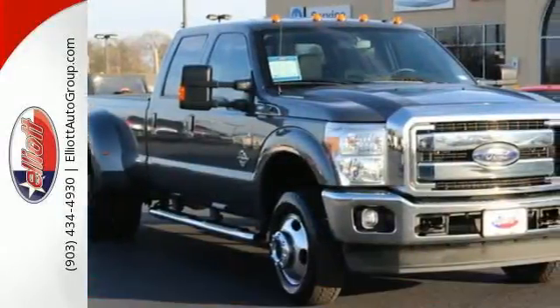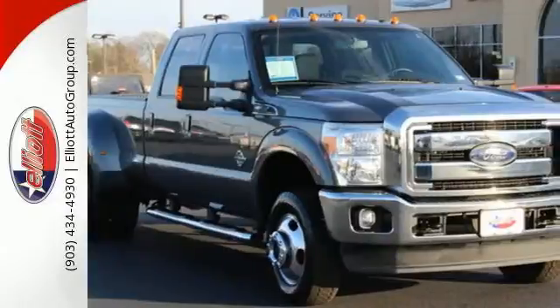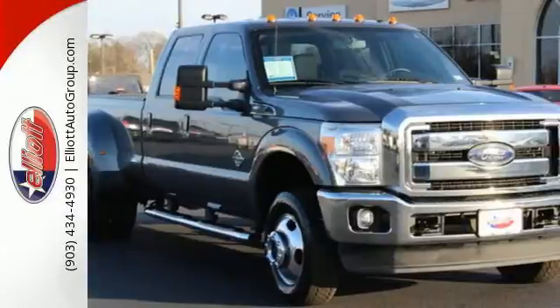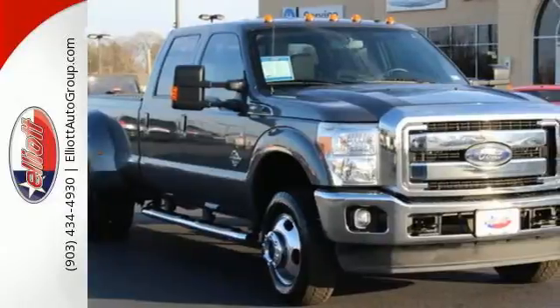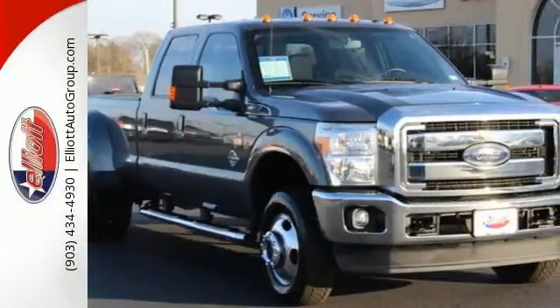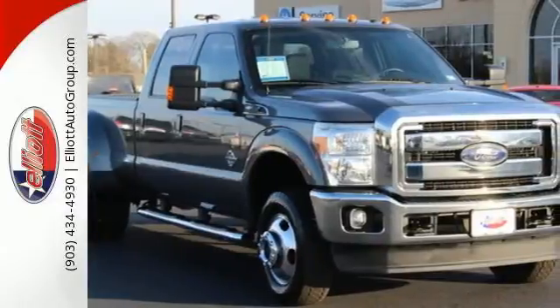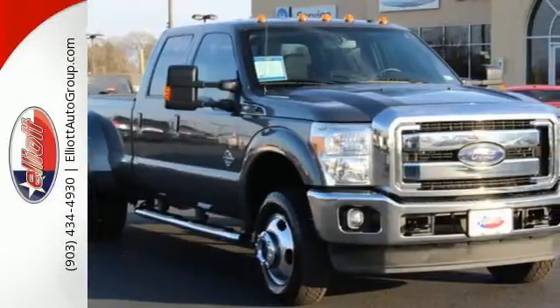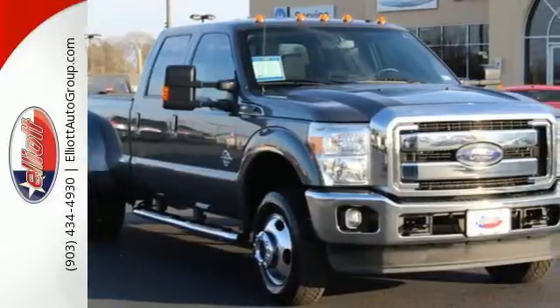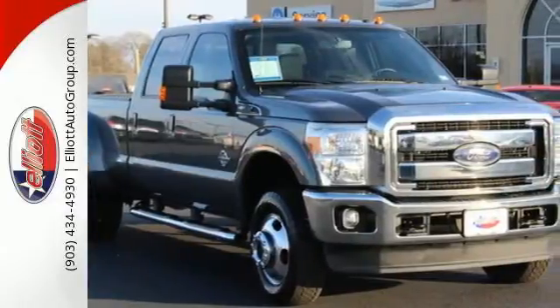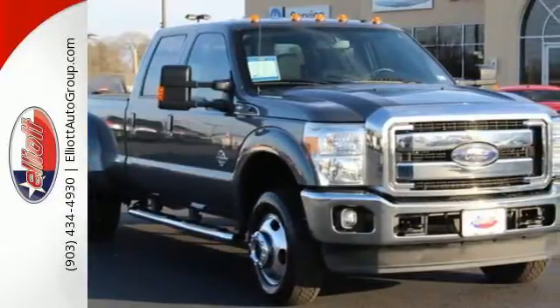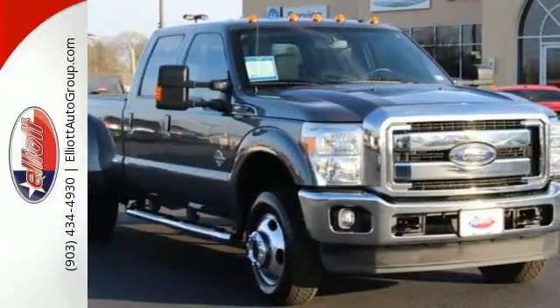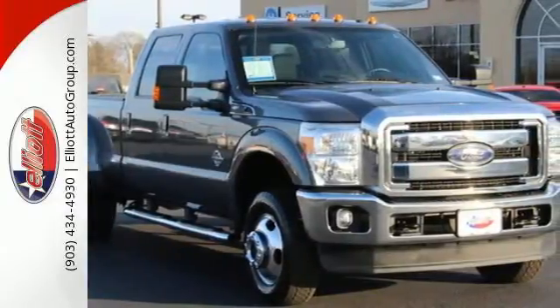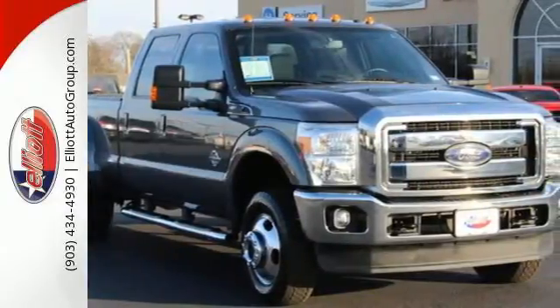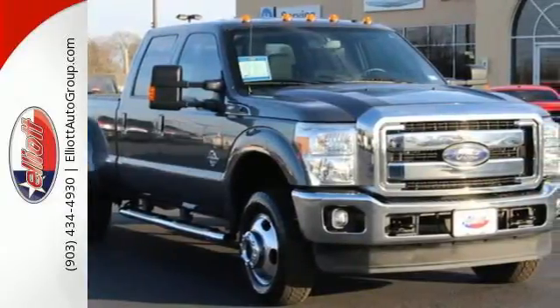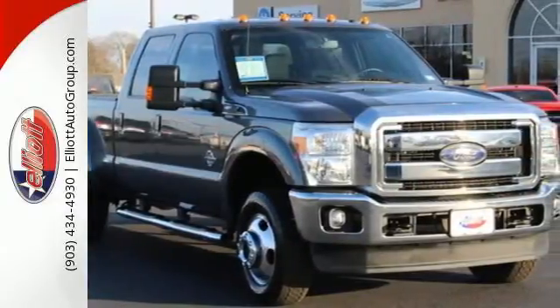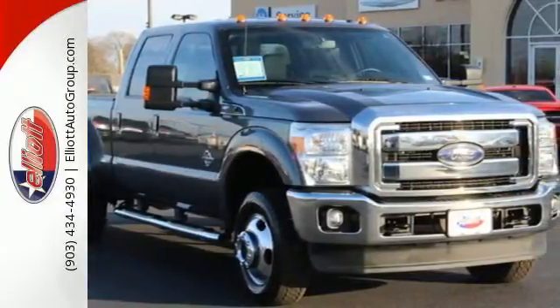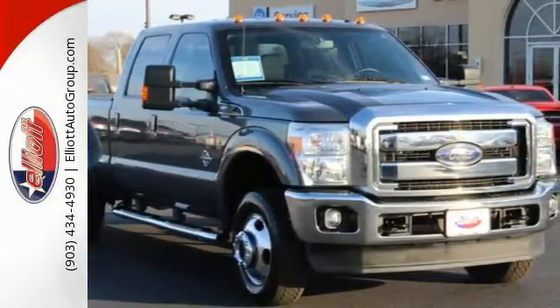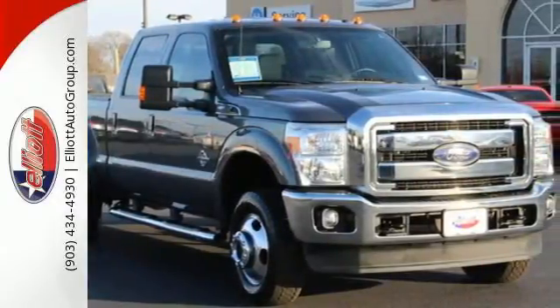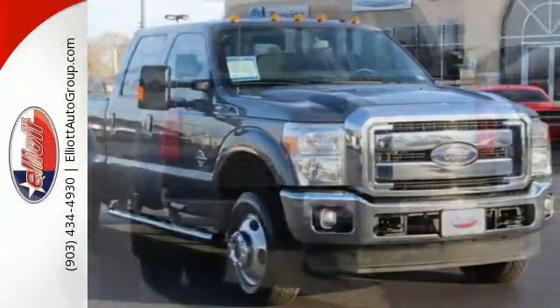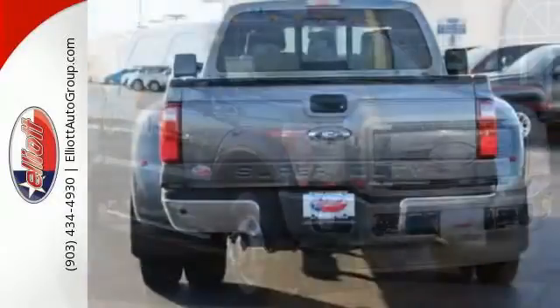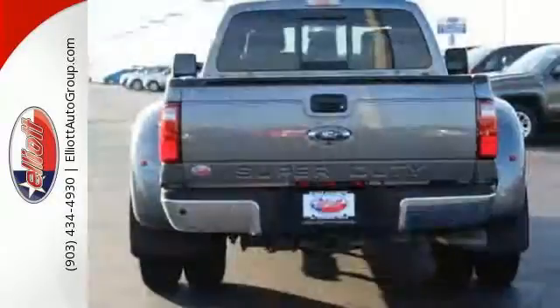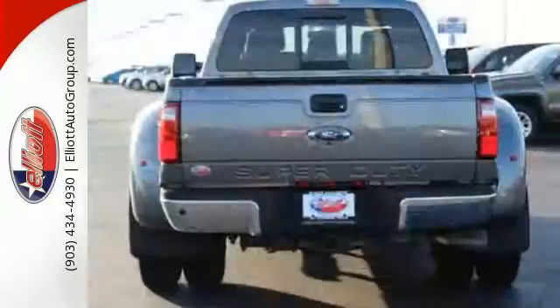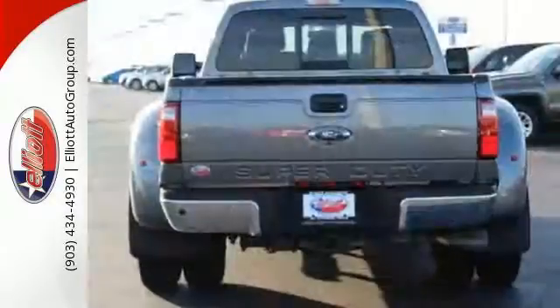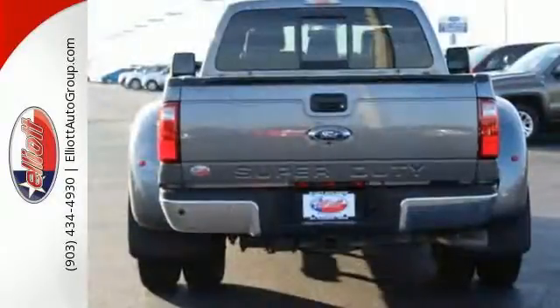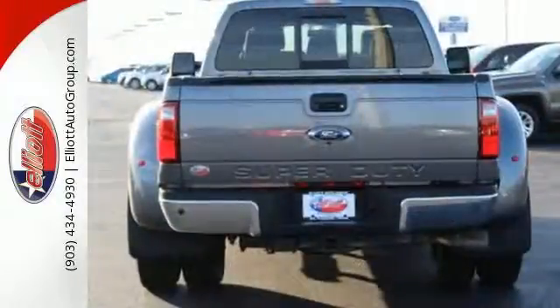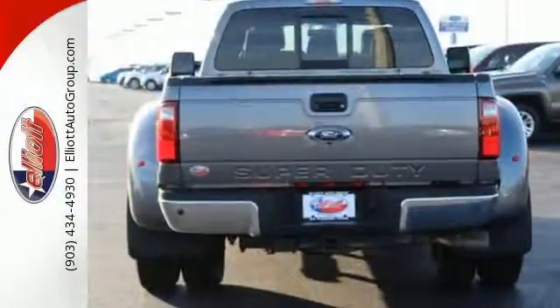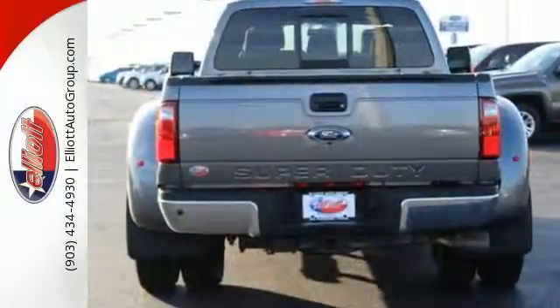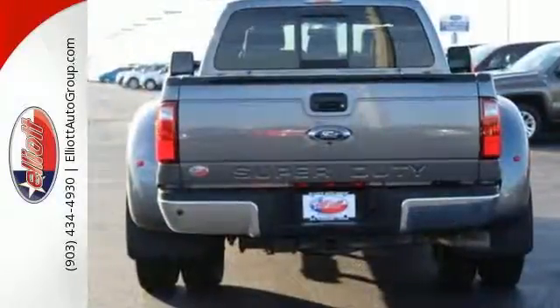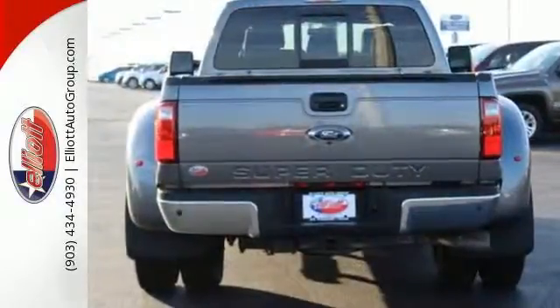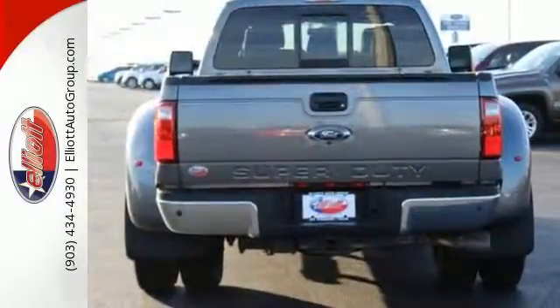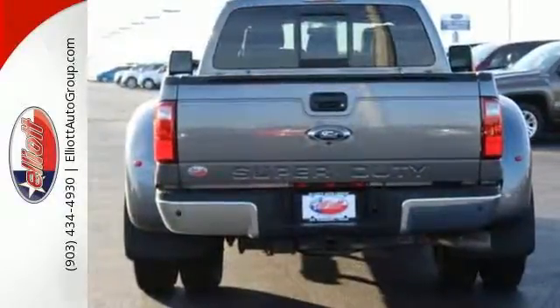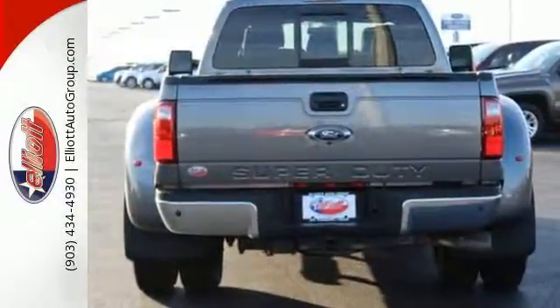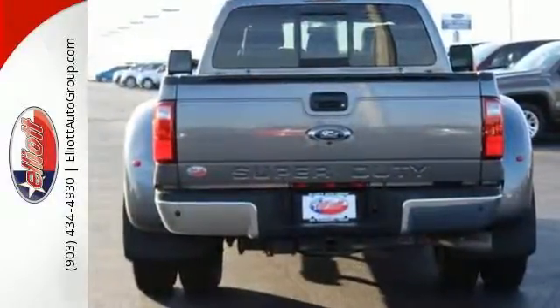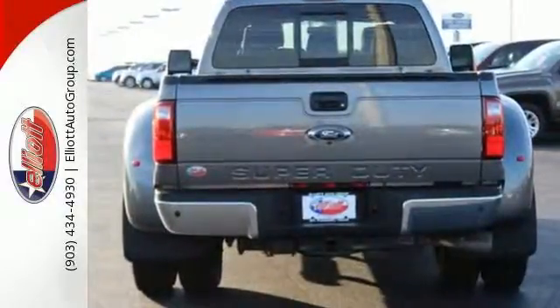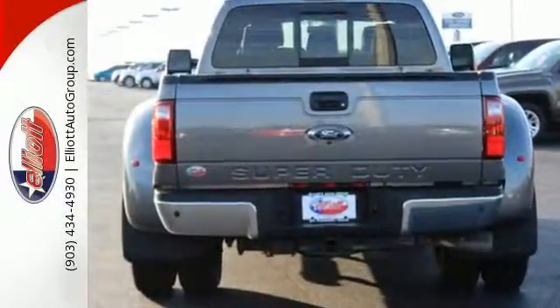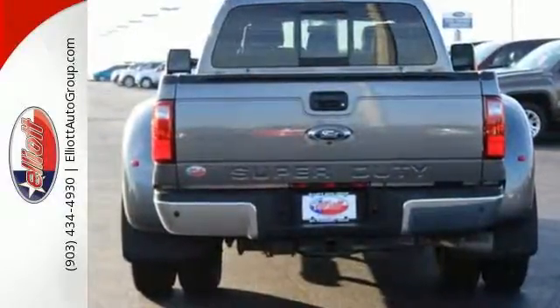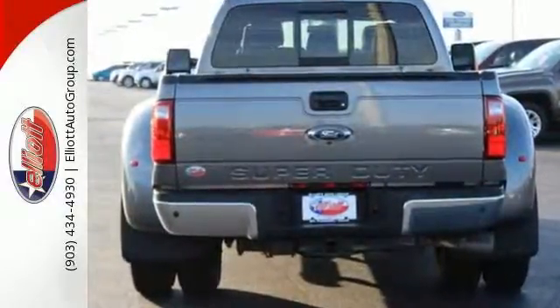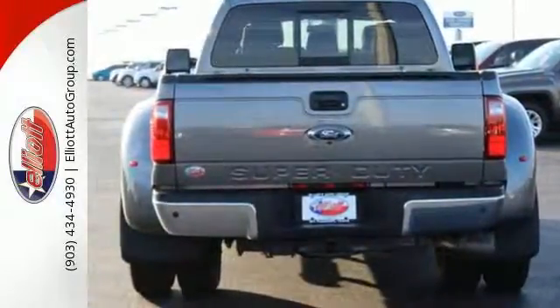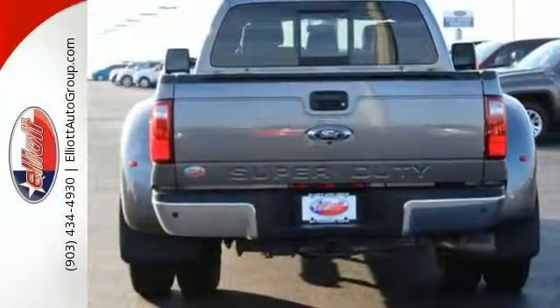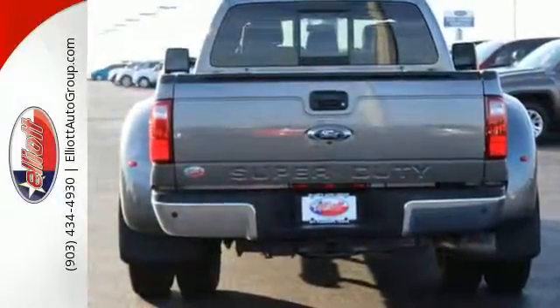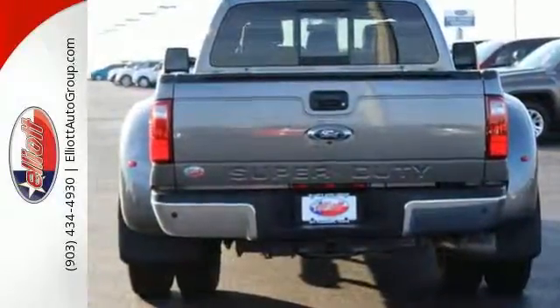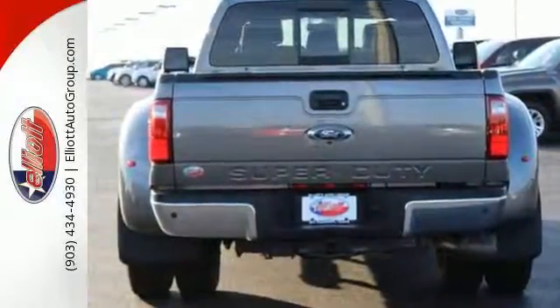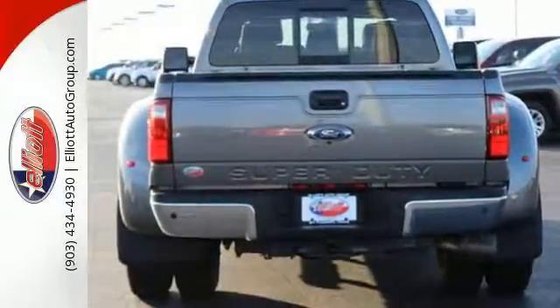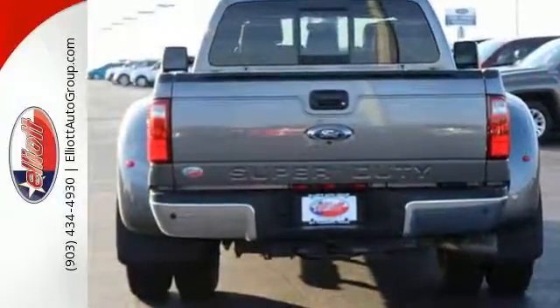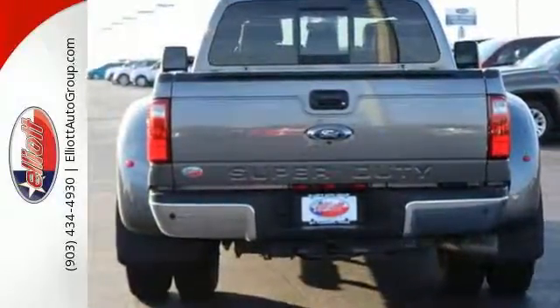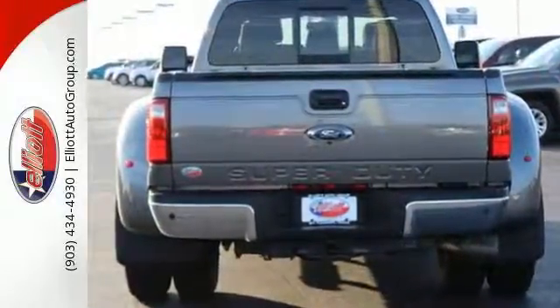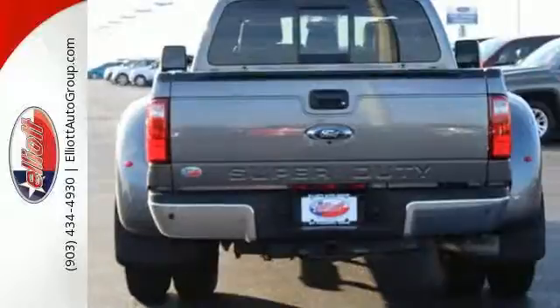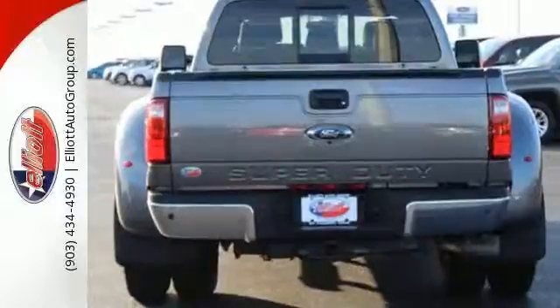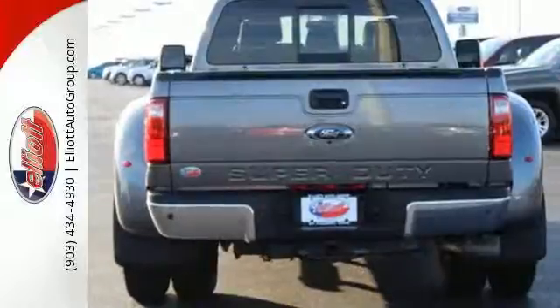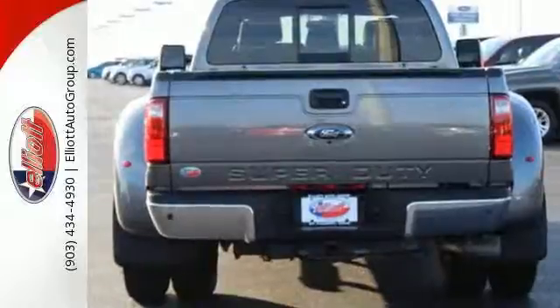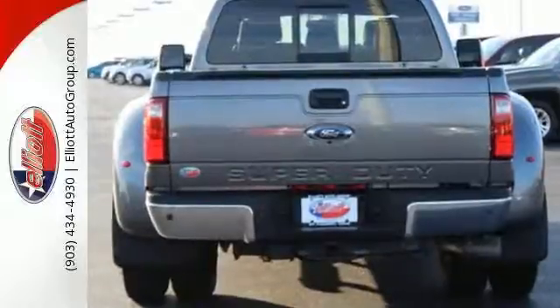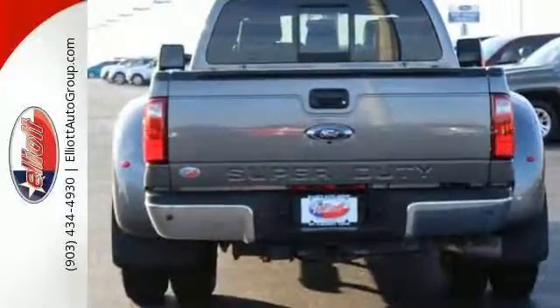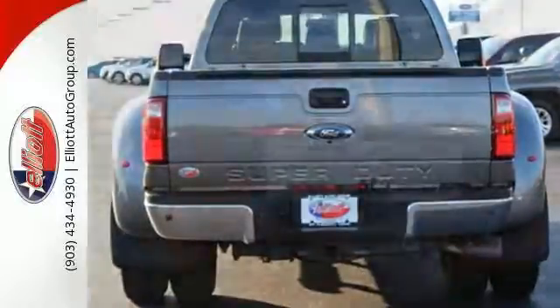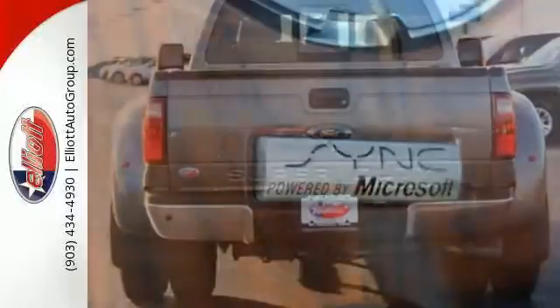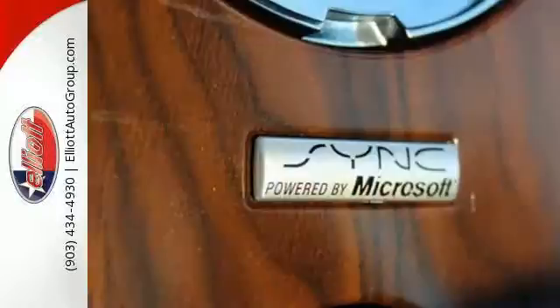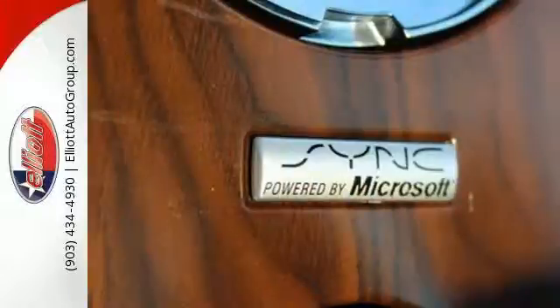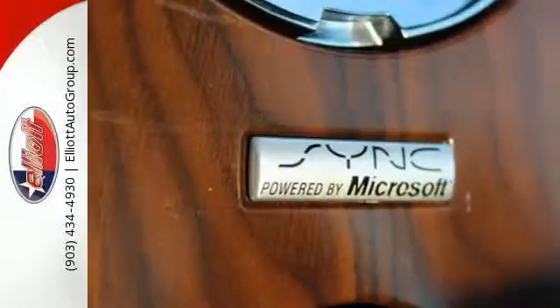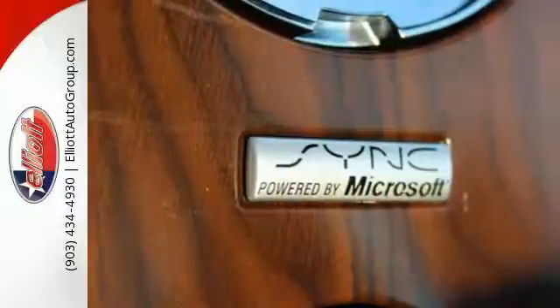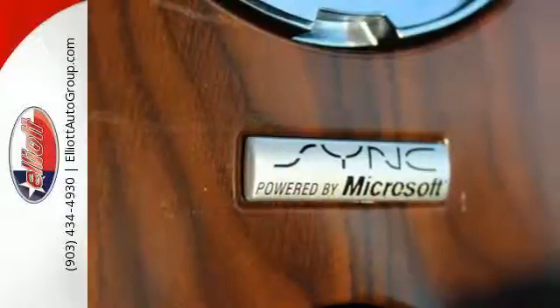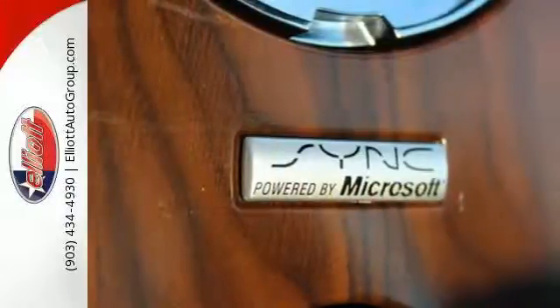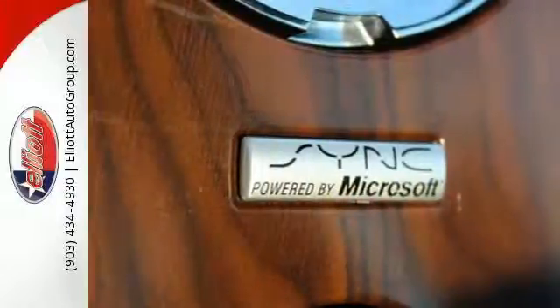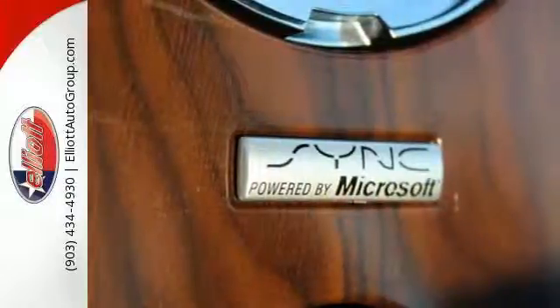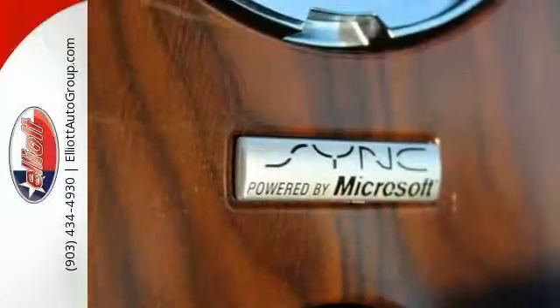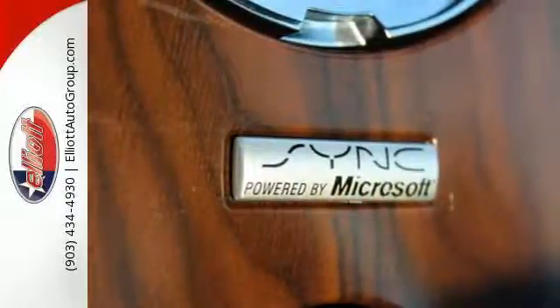Standard equipment includes a V8 engine, stability and traction control, air conditioning, multiple airbags, and a trailer hitch receiver.